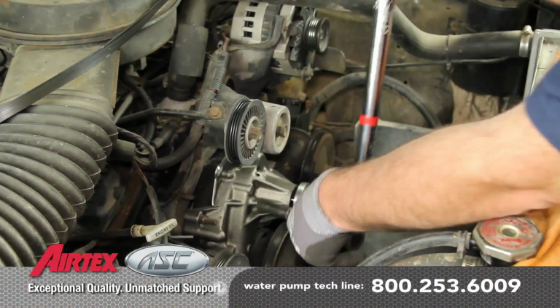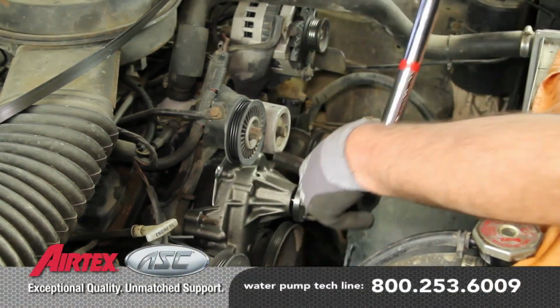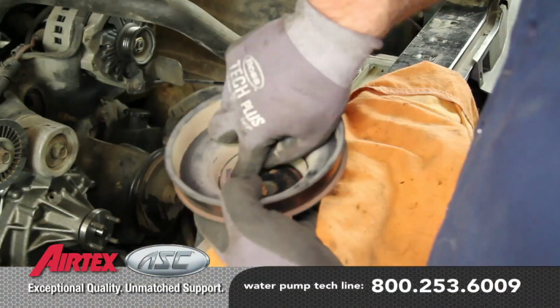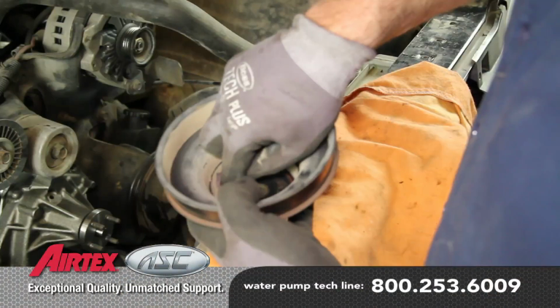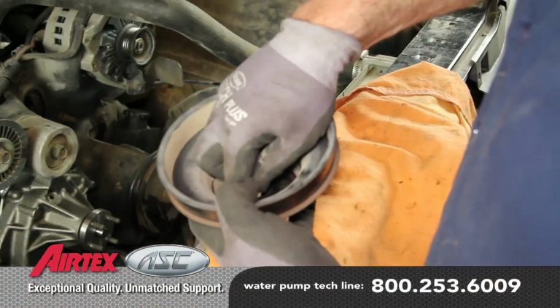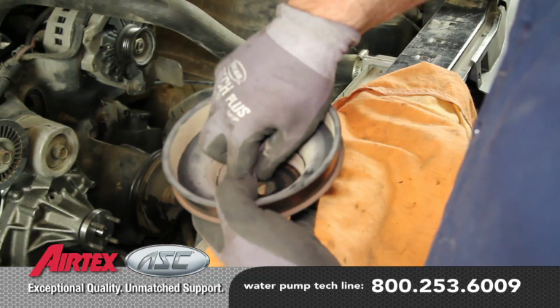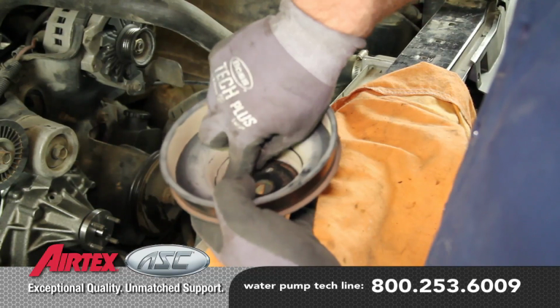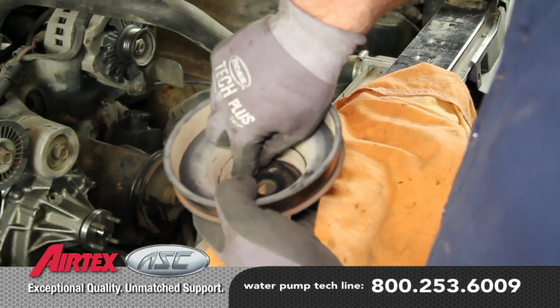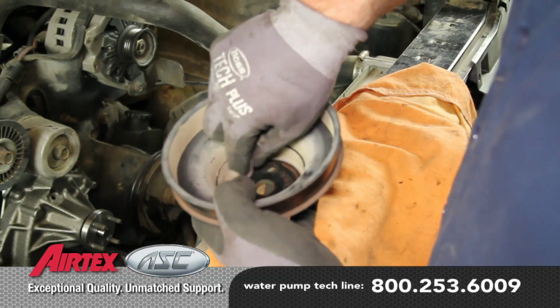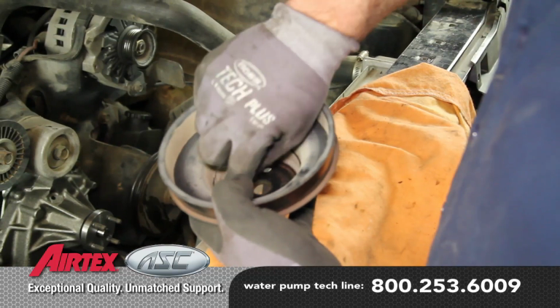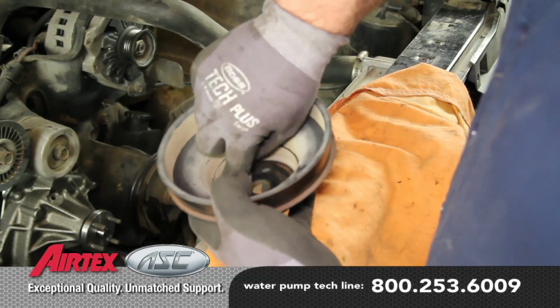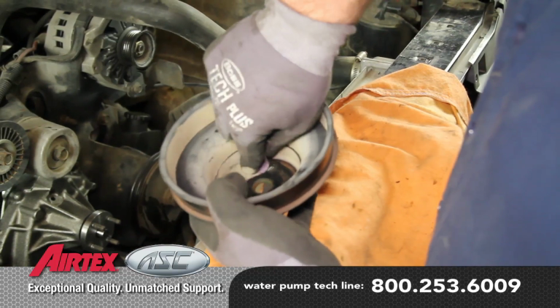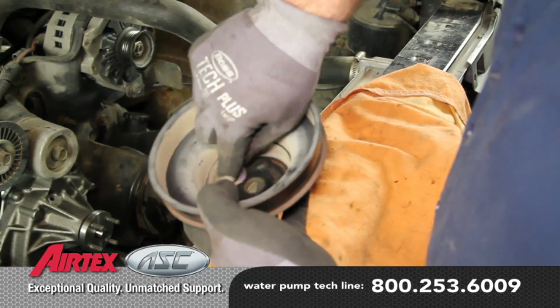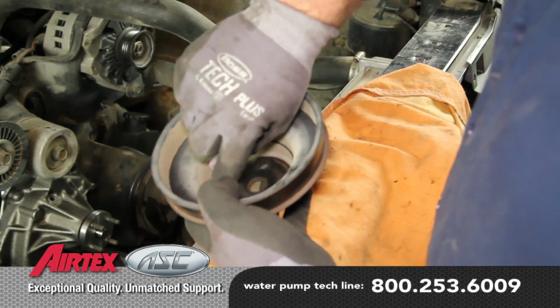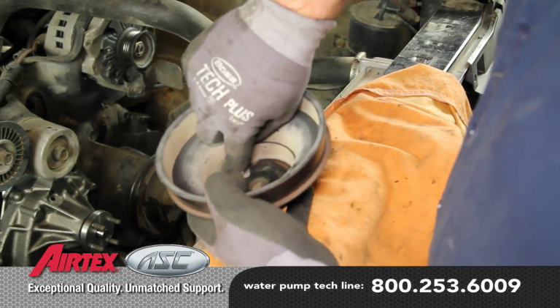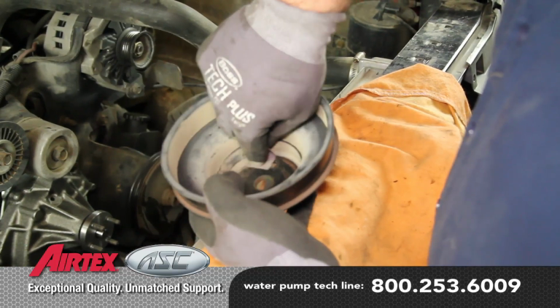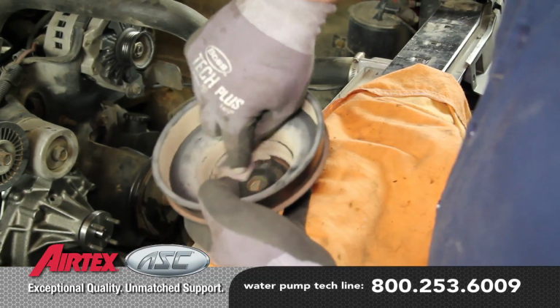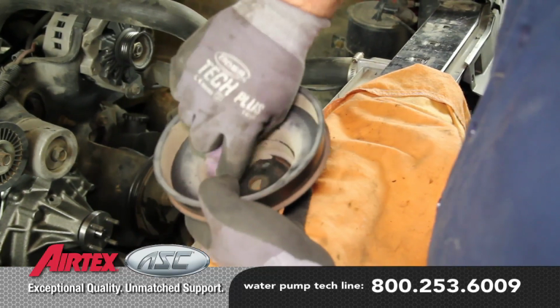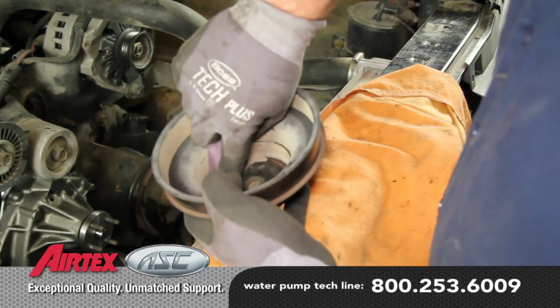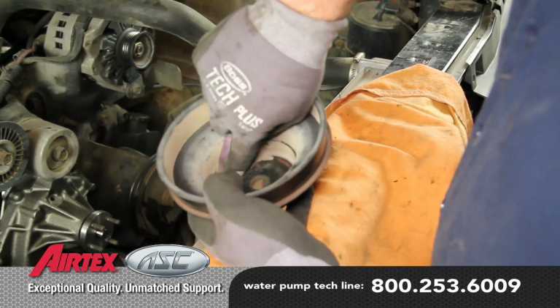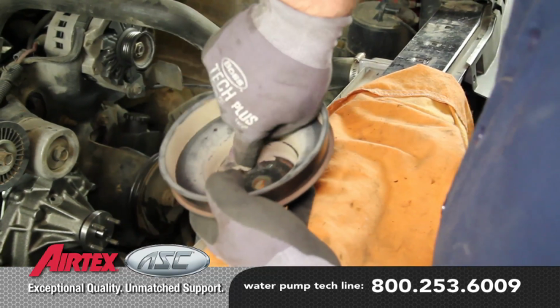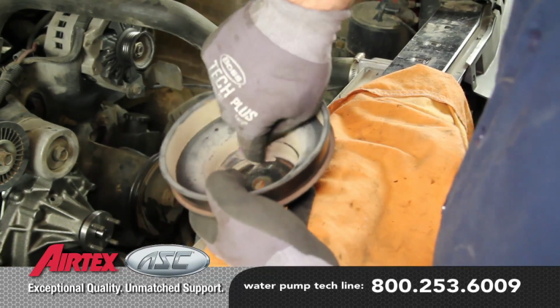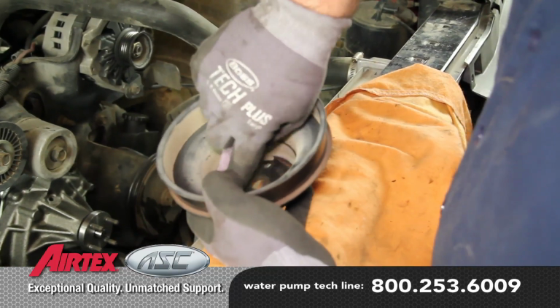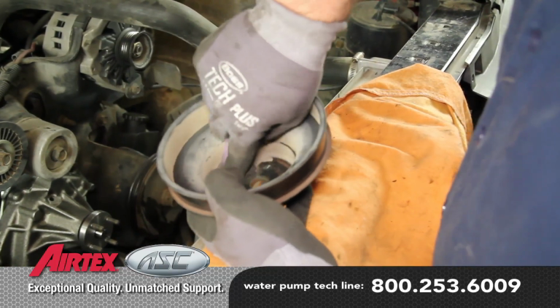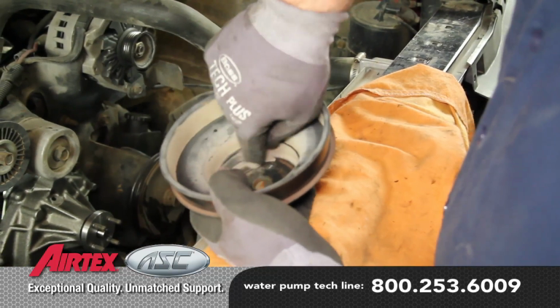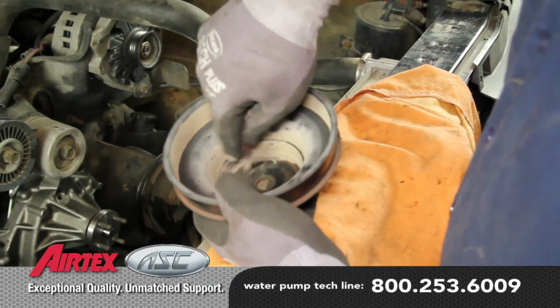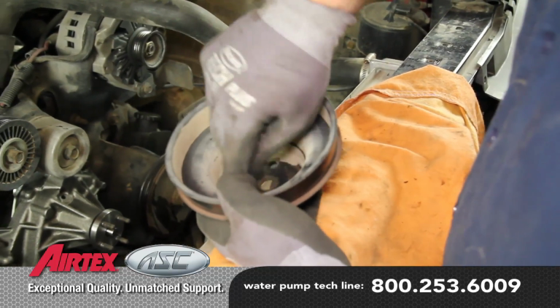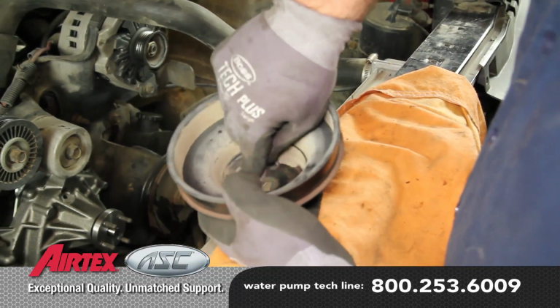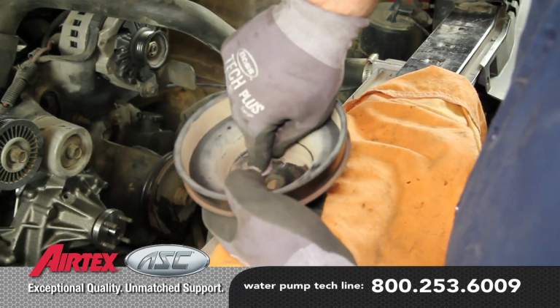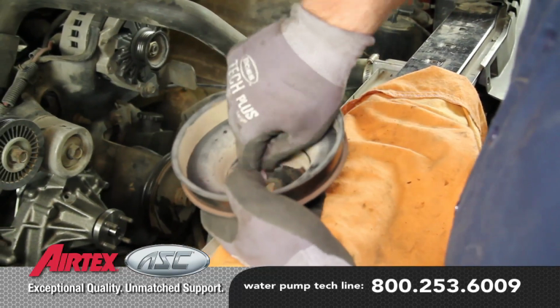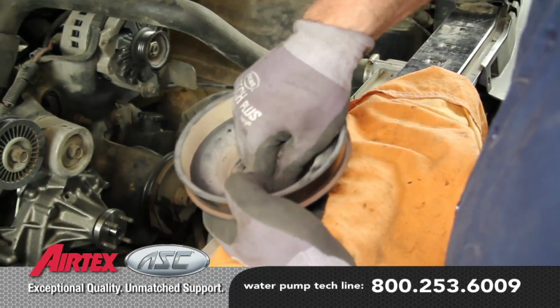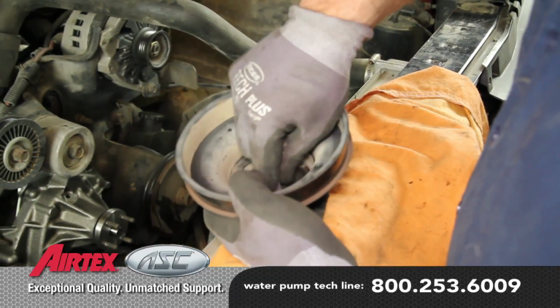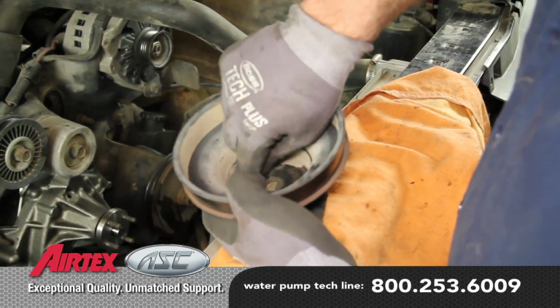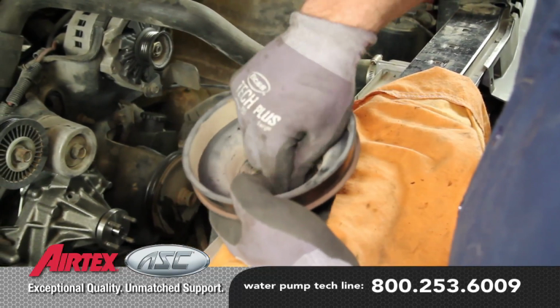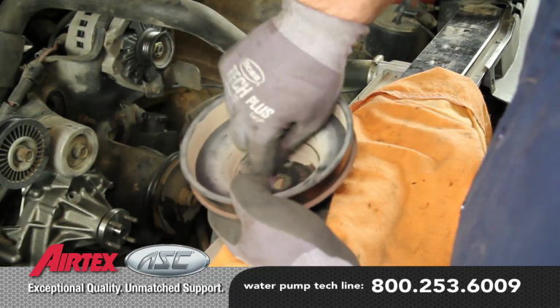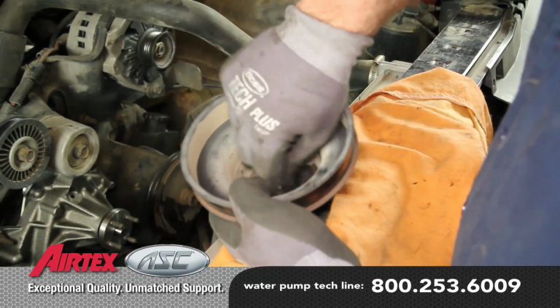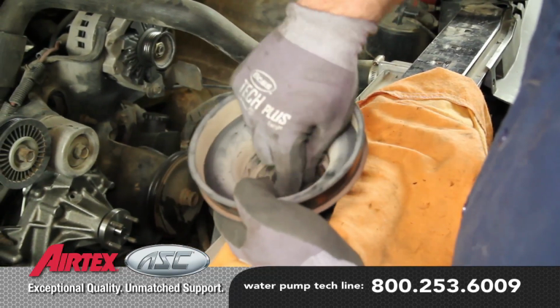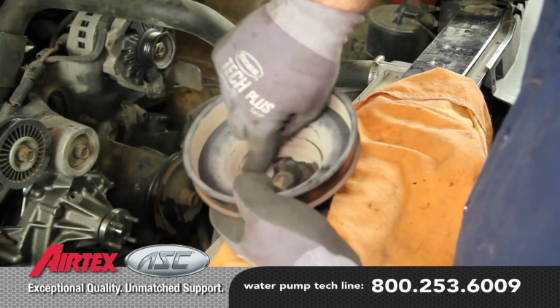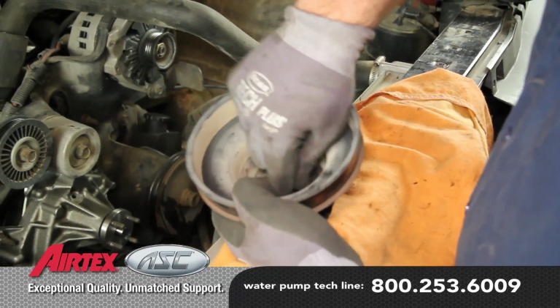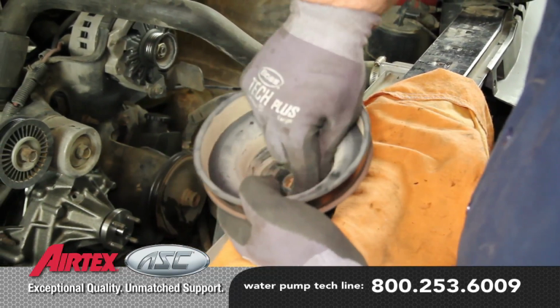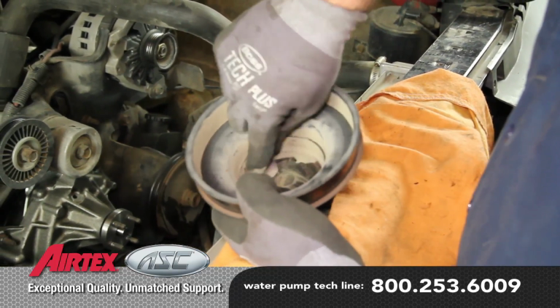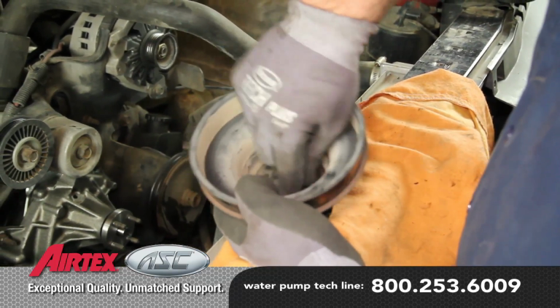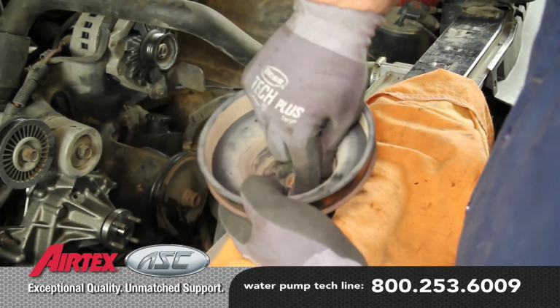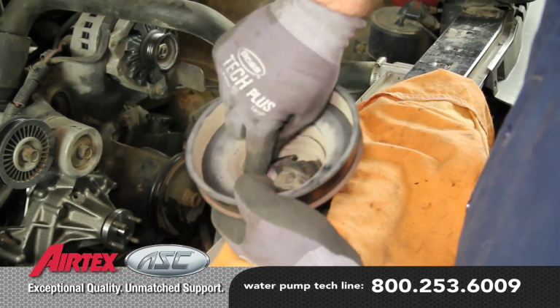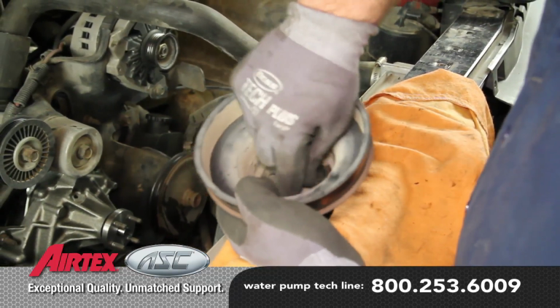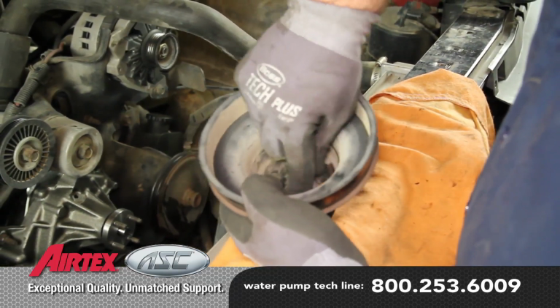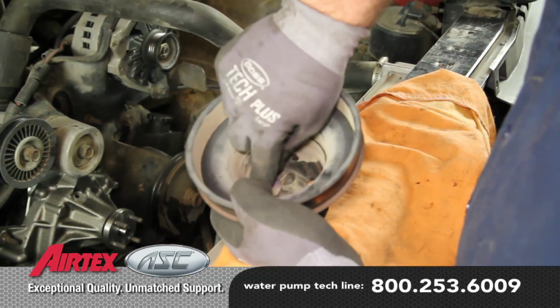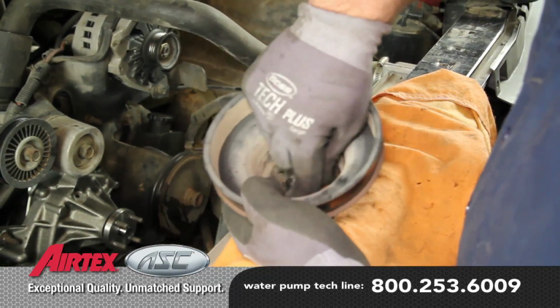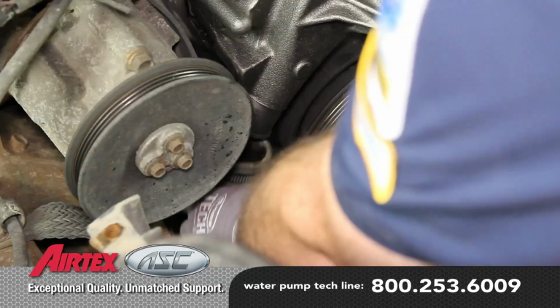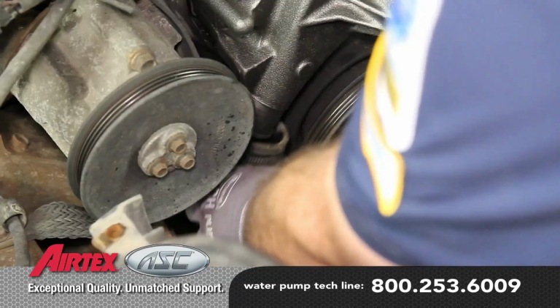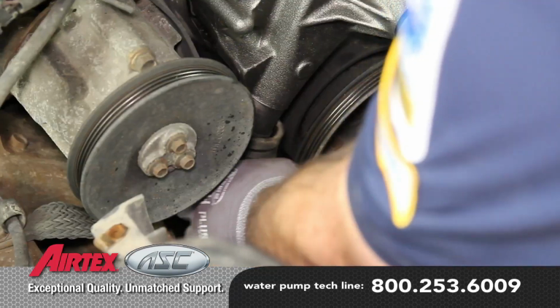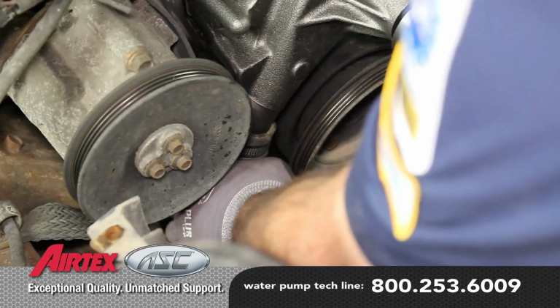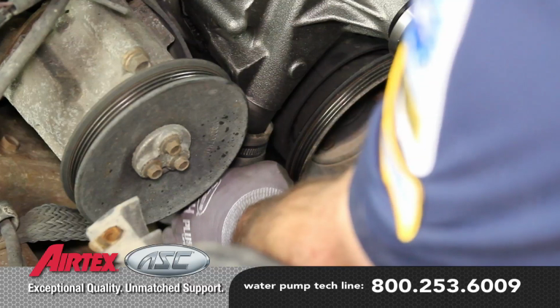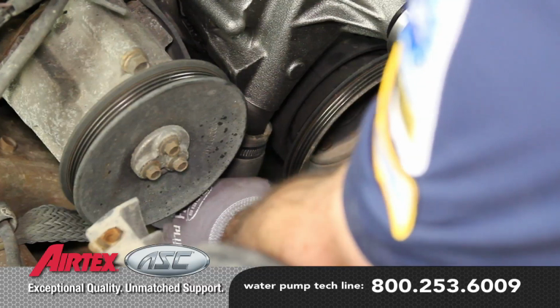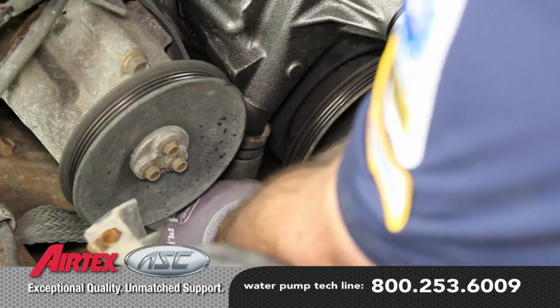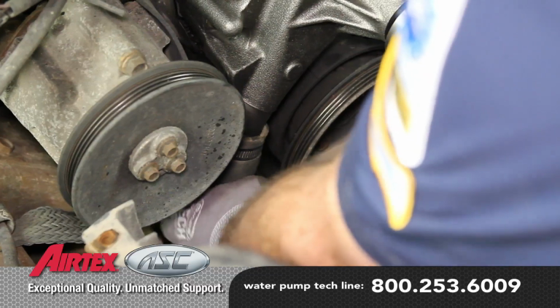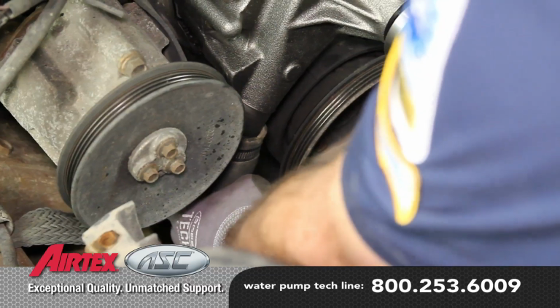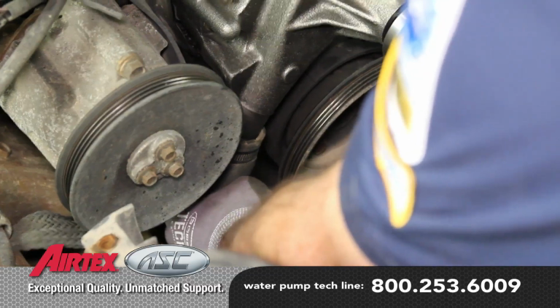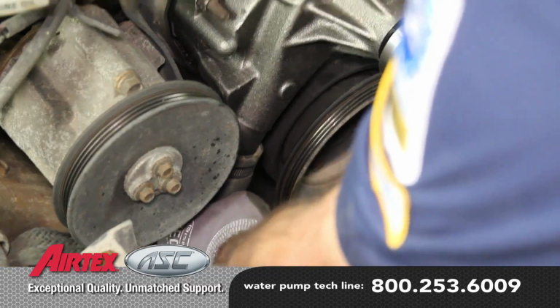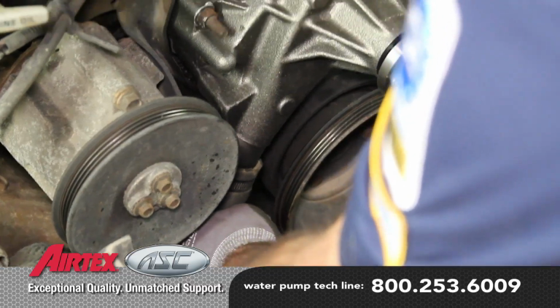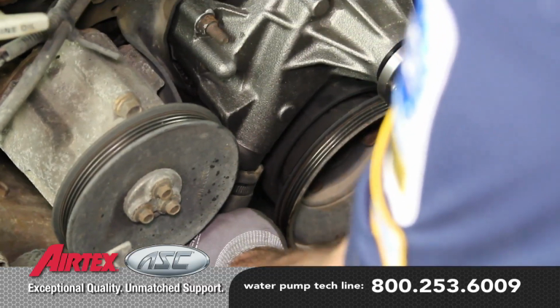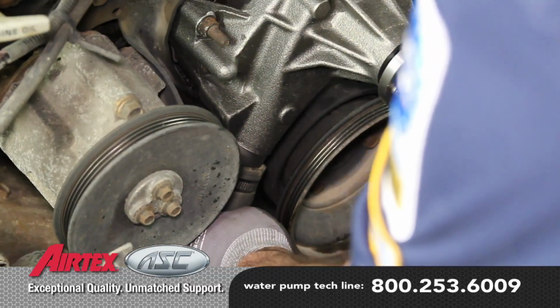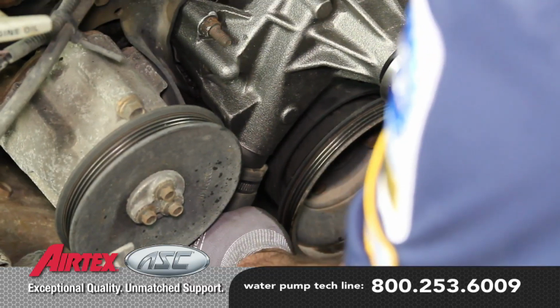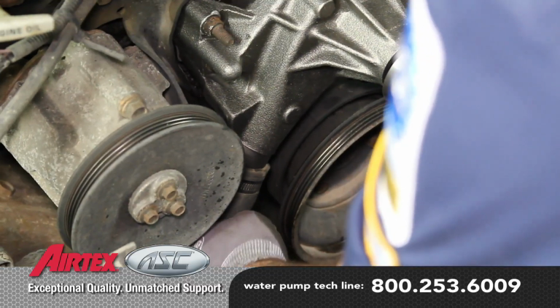It's always a good idea to clean the inside of the pulley — this will keep from having any imbalance issues. Install the lower radiator hose.